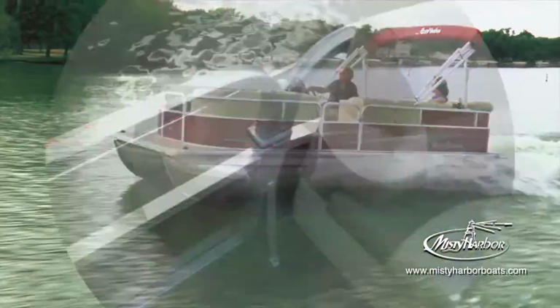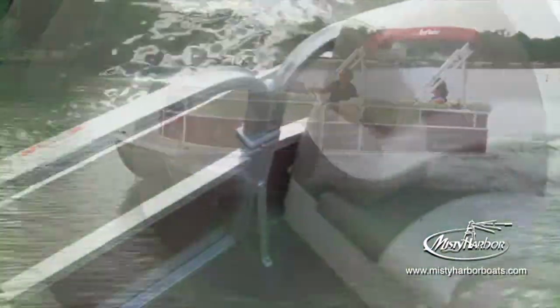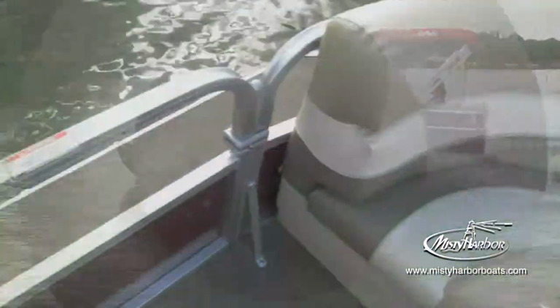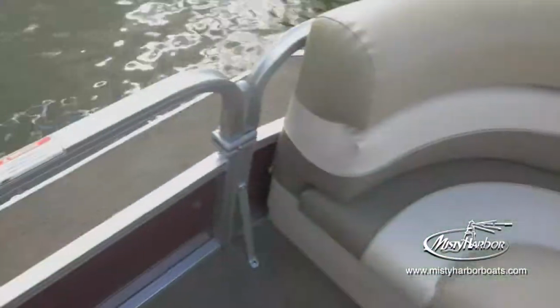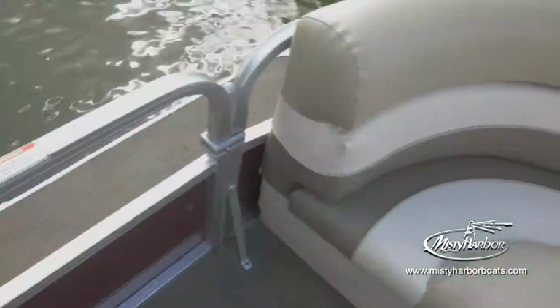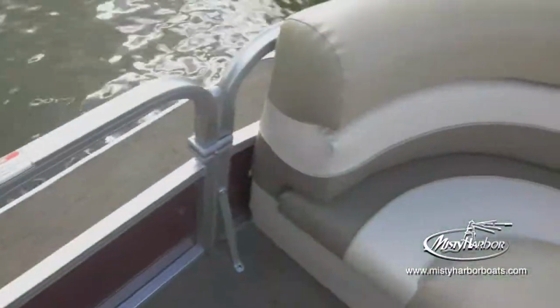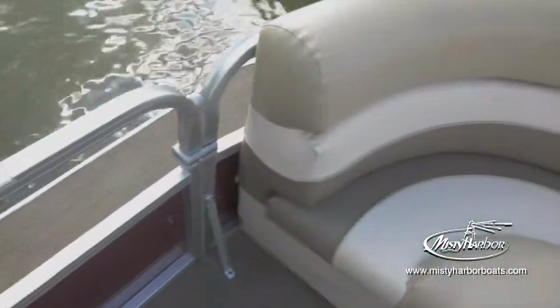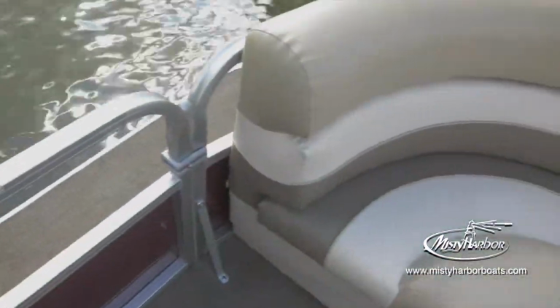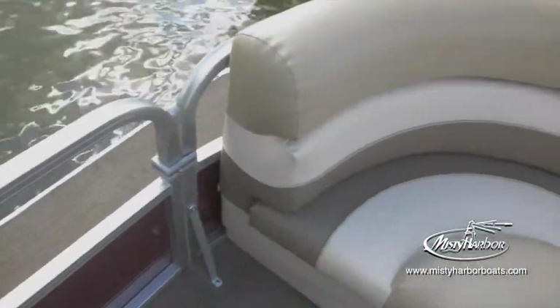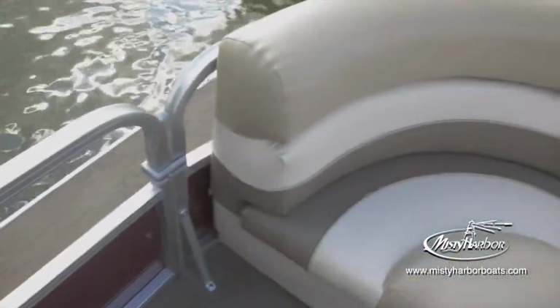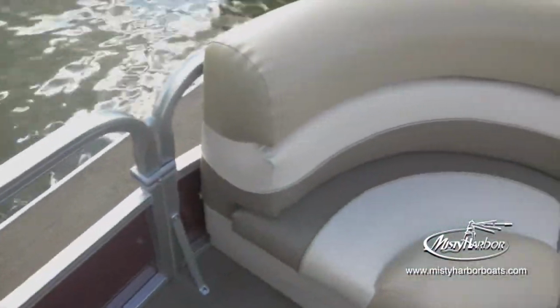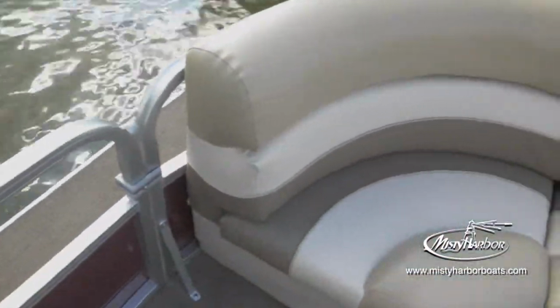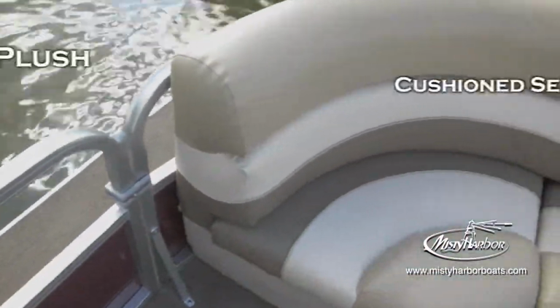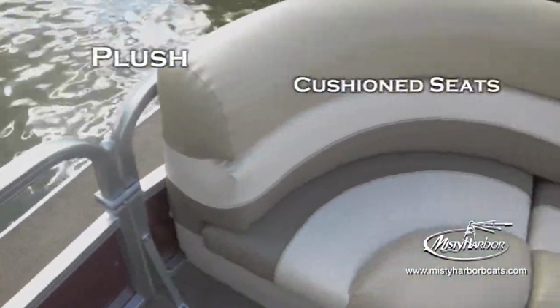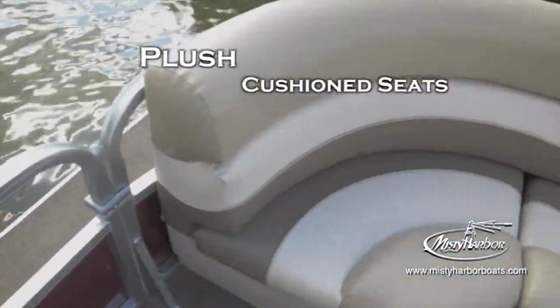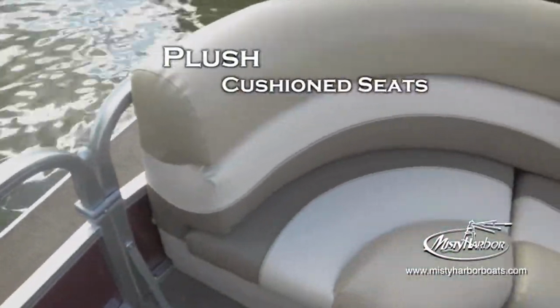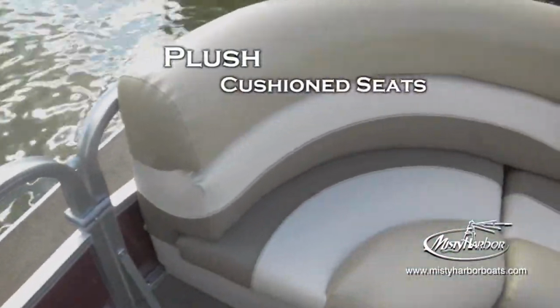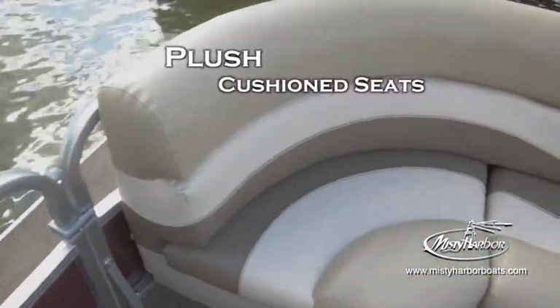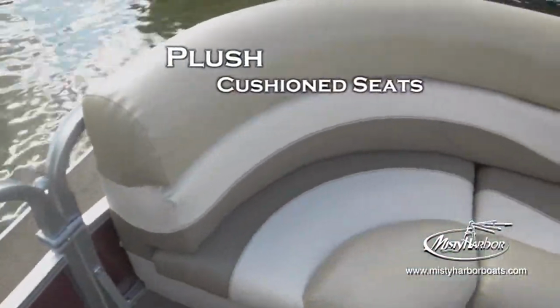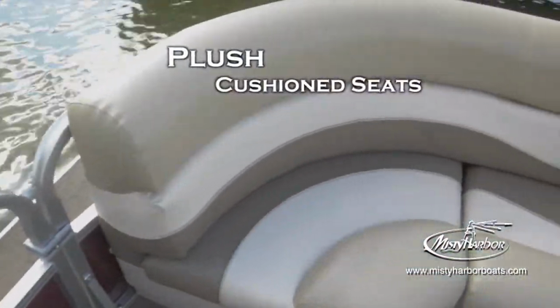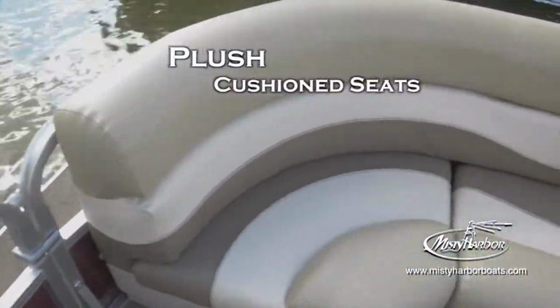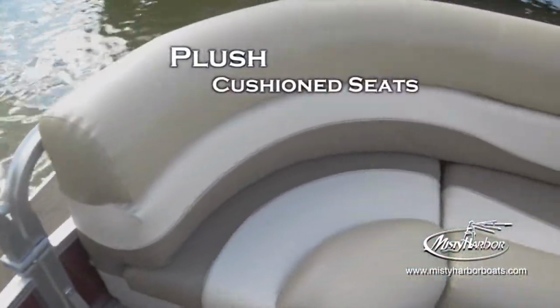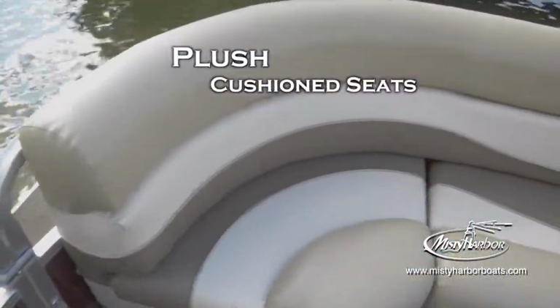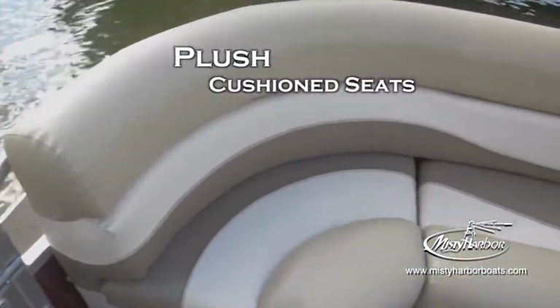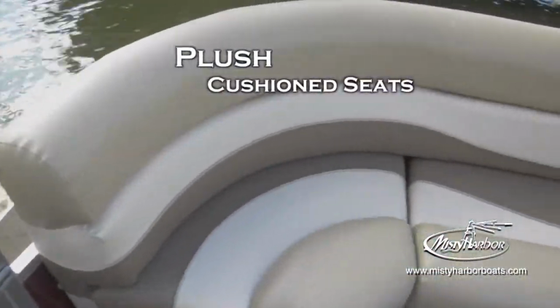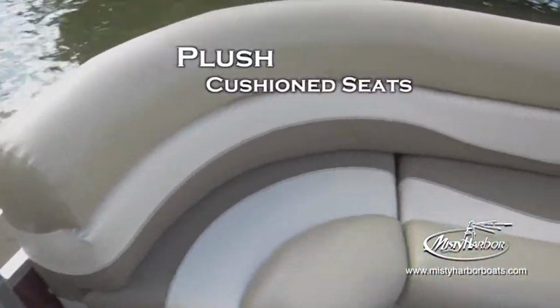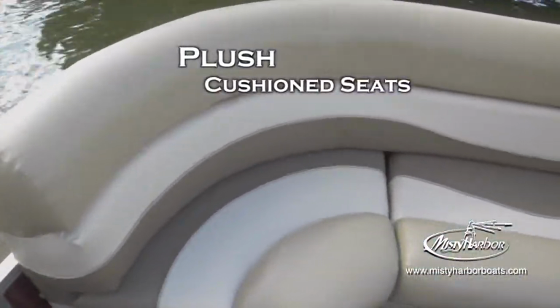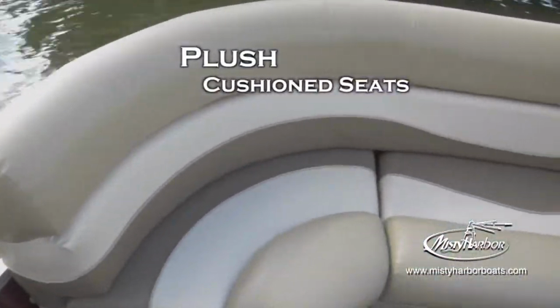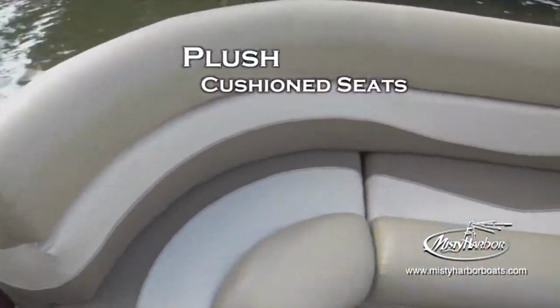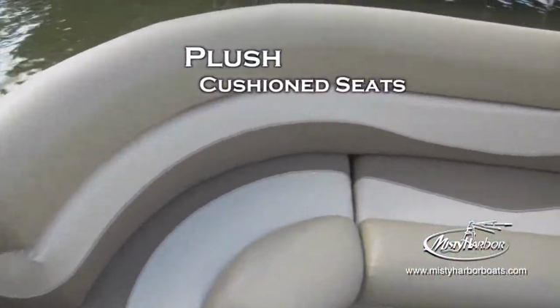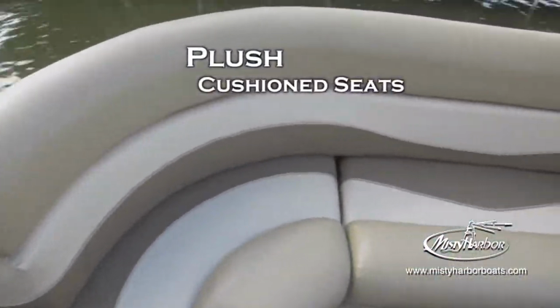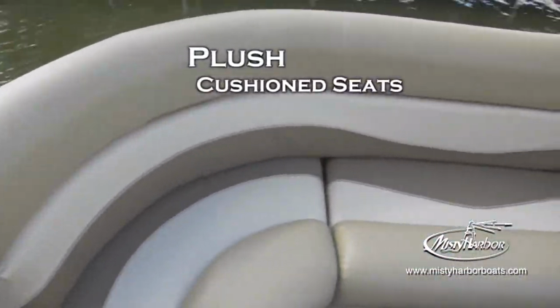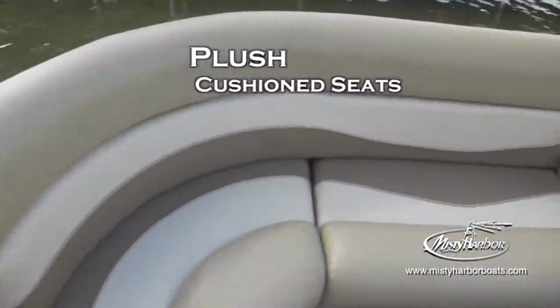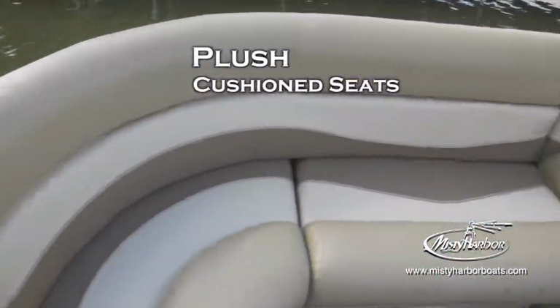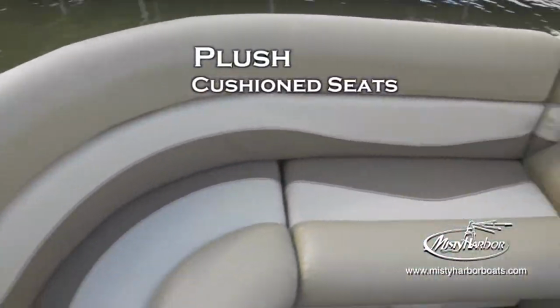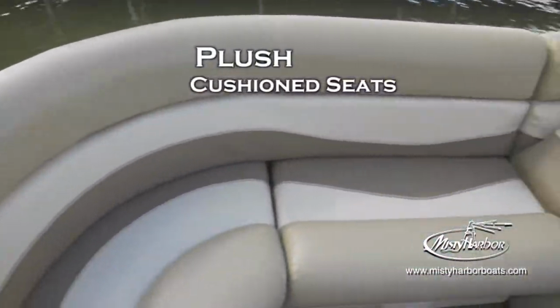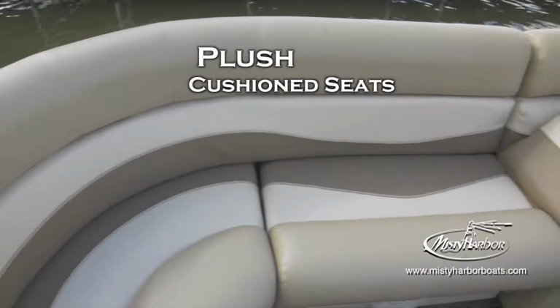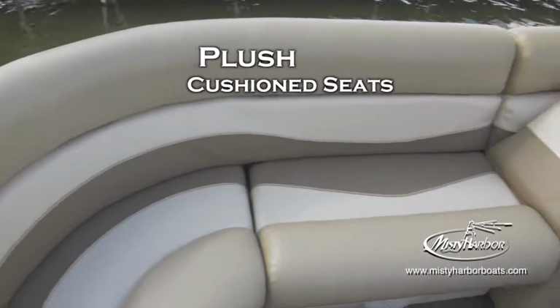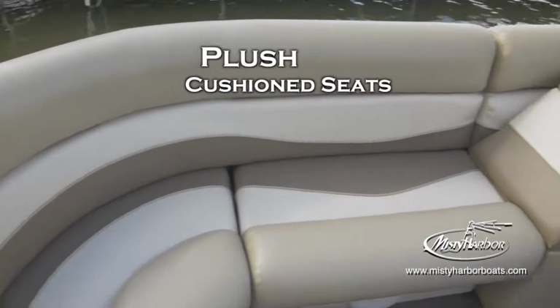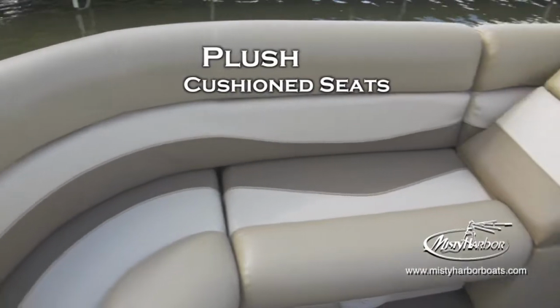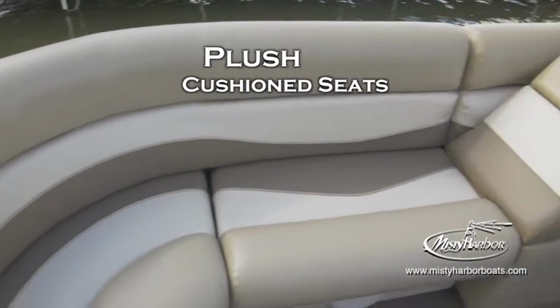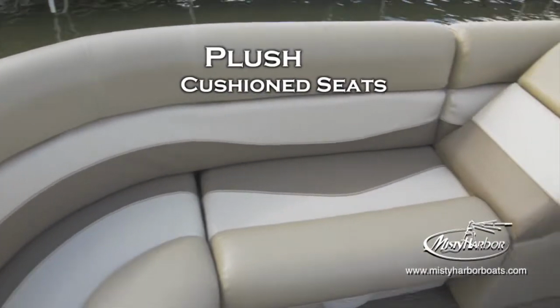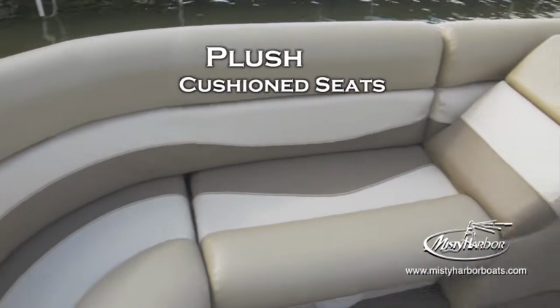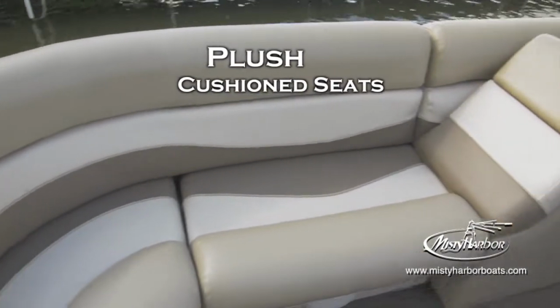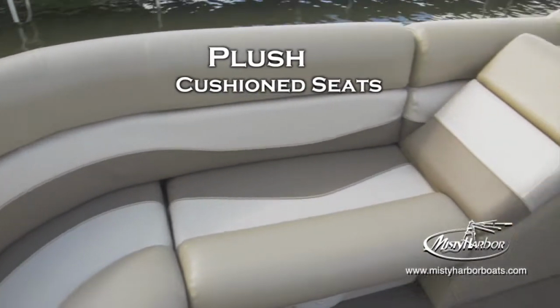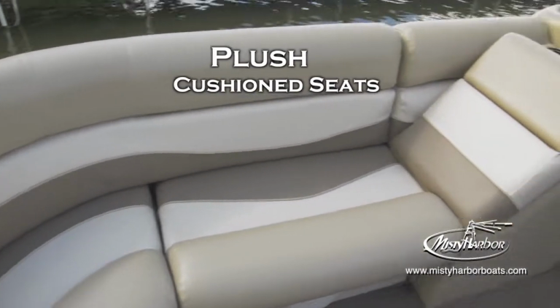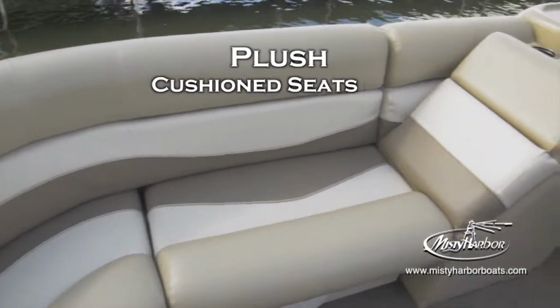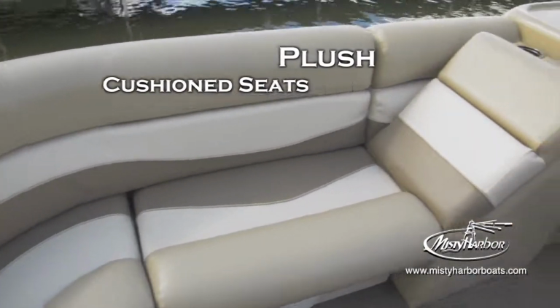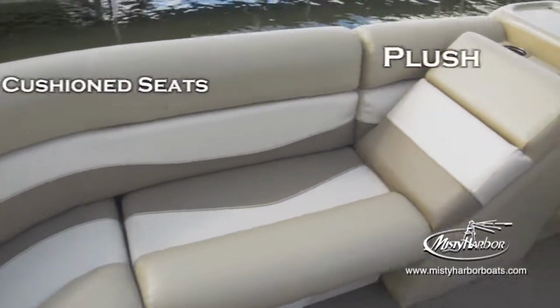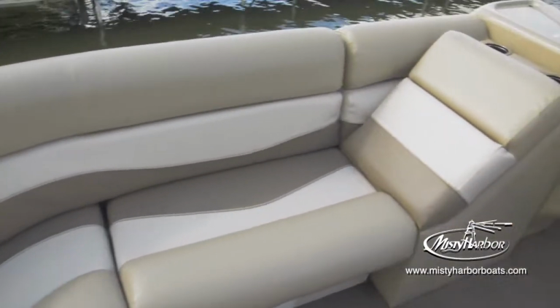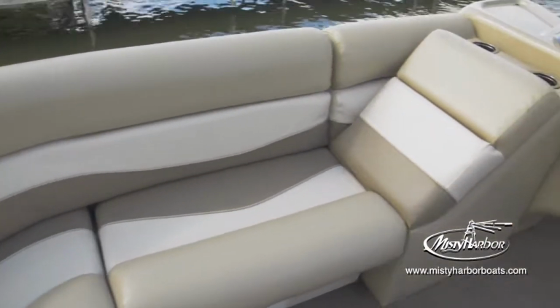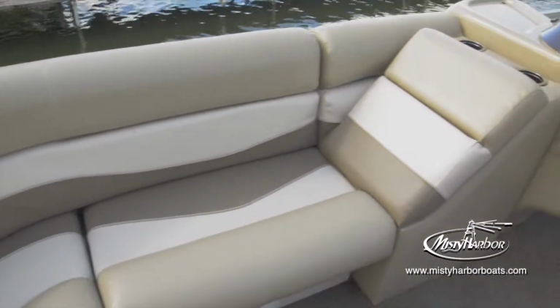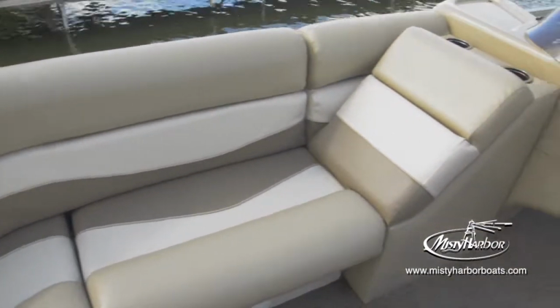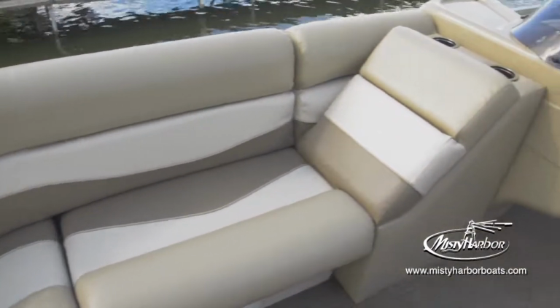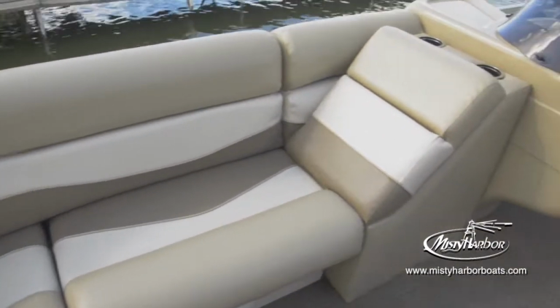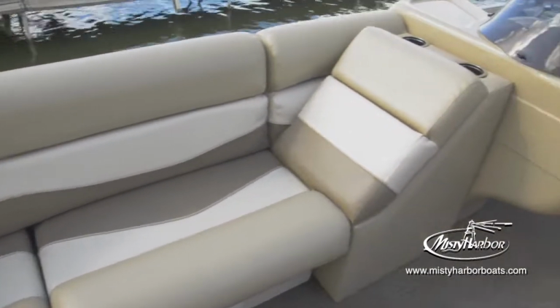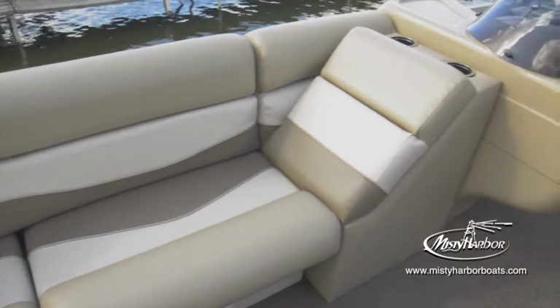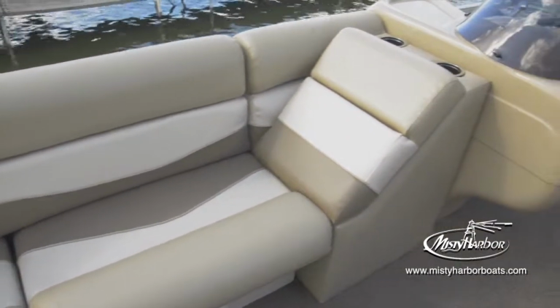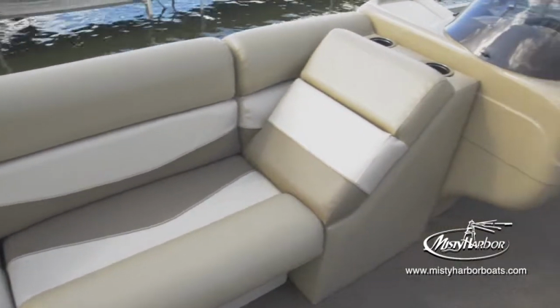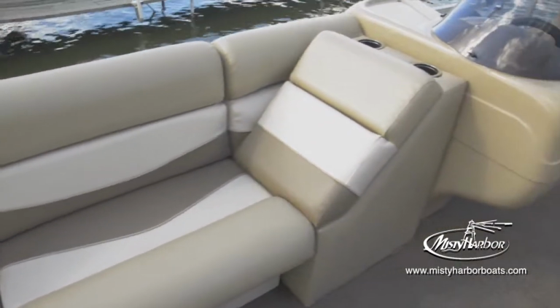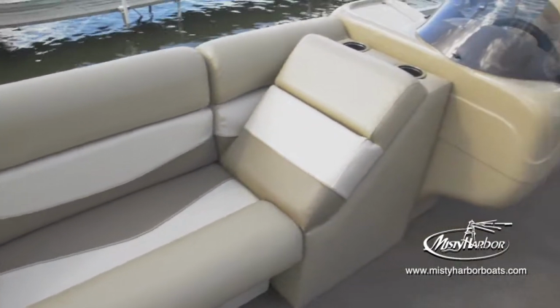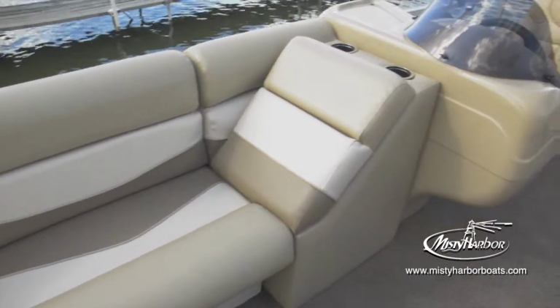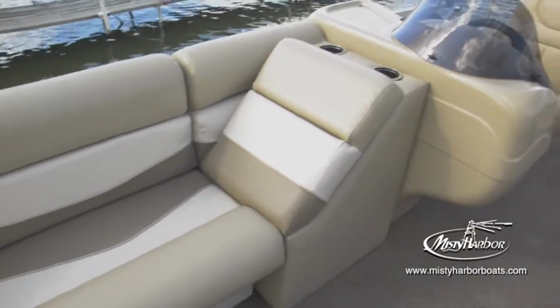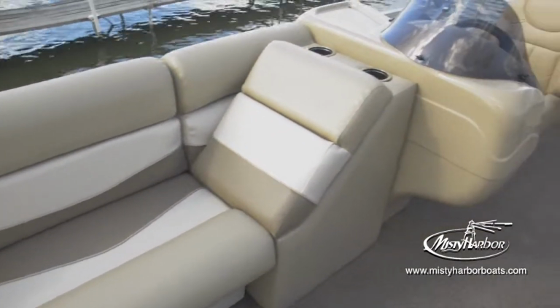These pontoons feature plush, cushioned seats that are also available in an optional neutral fabric pattern like the one shown here.